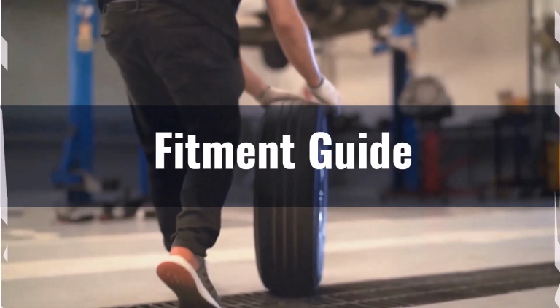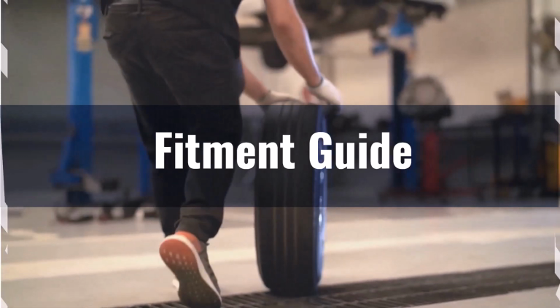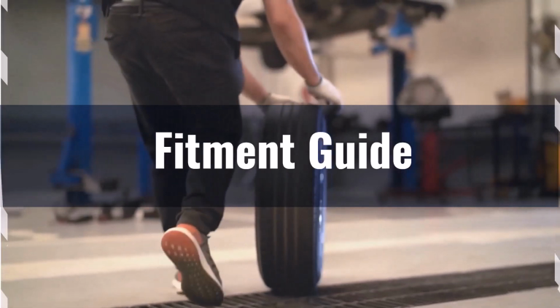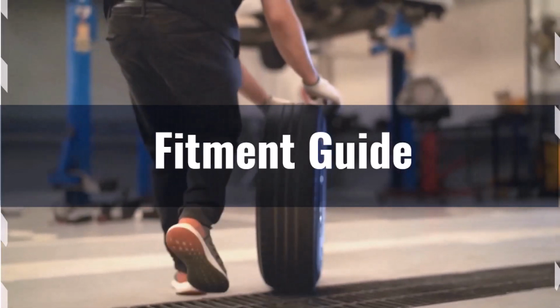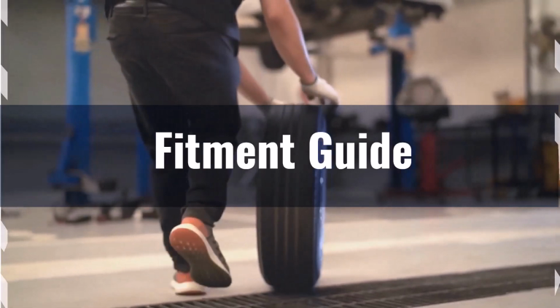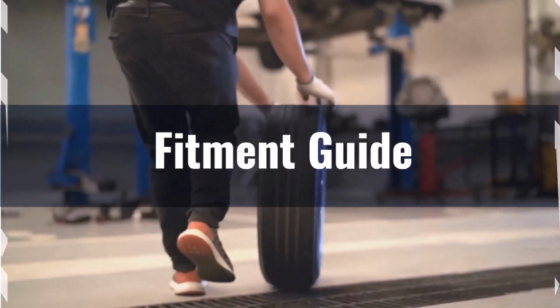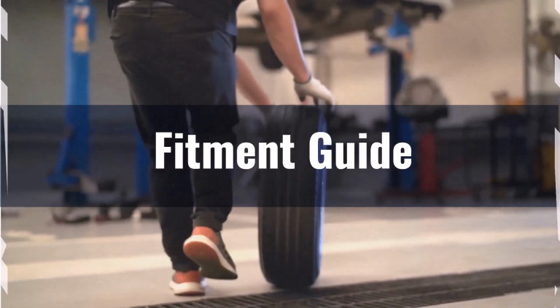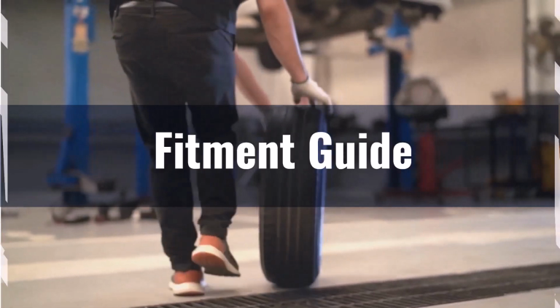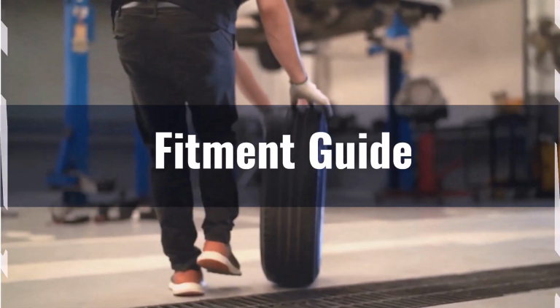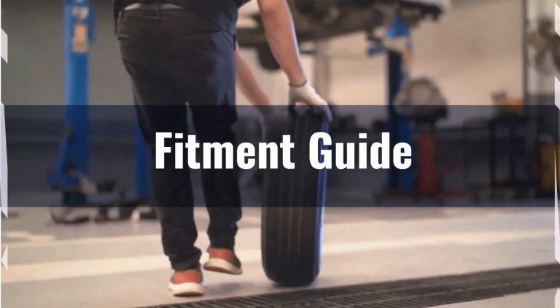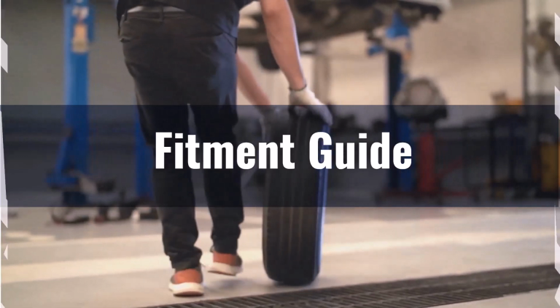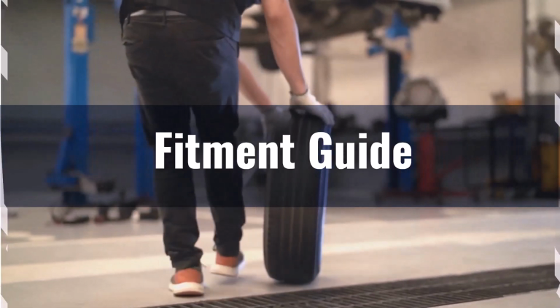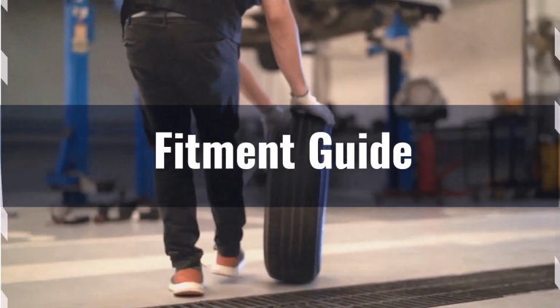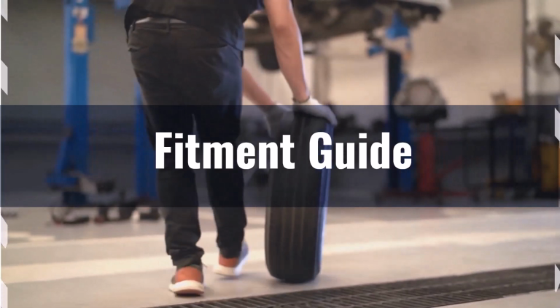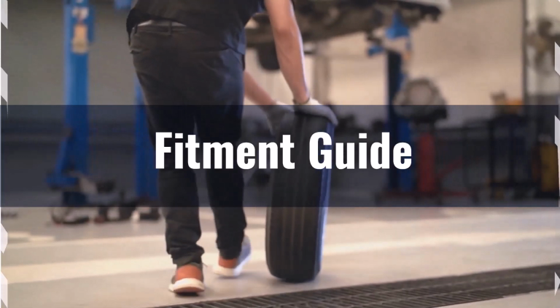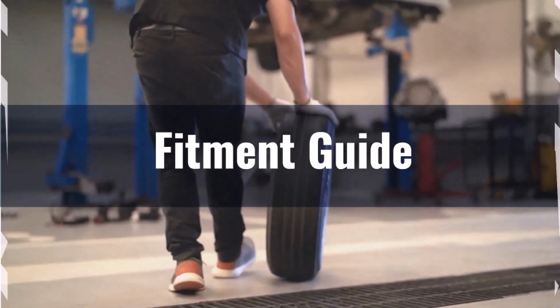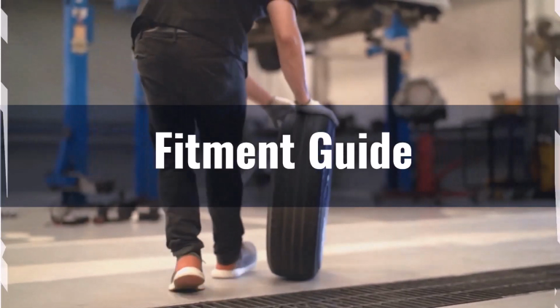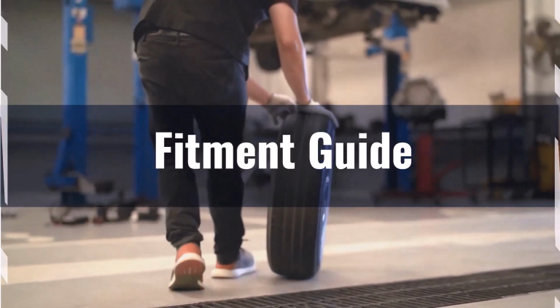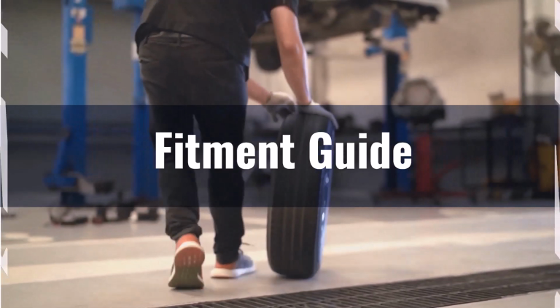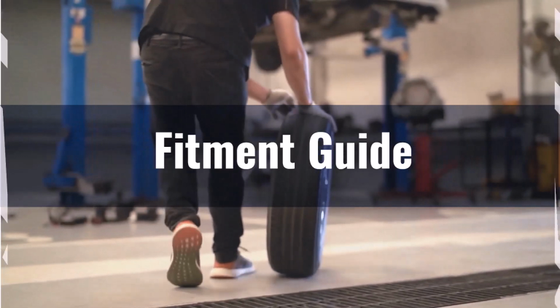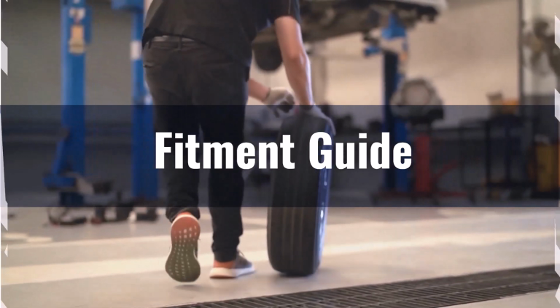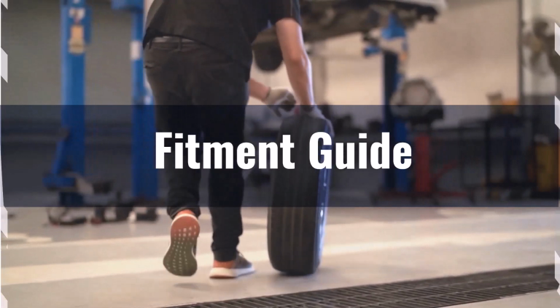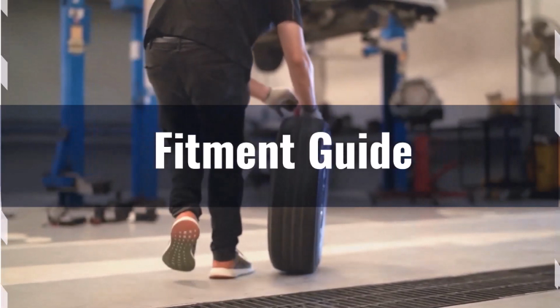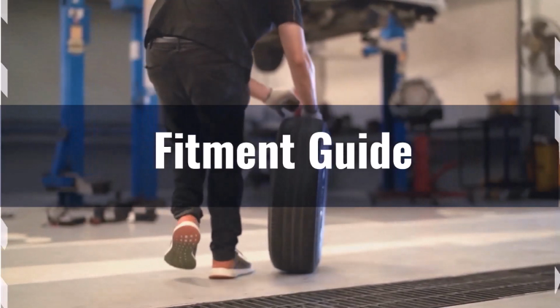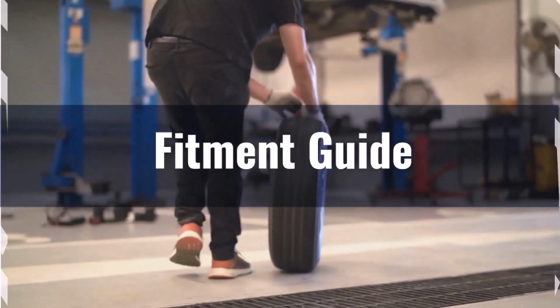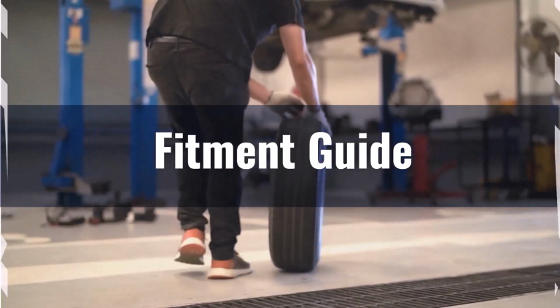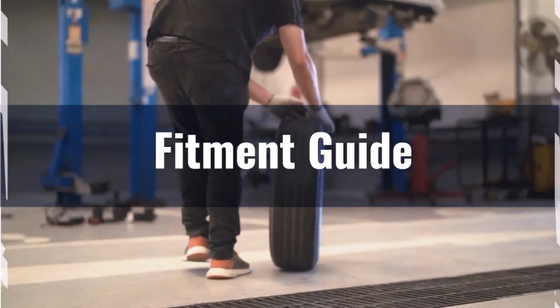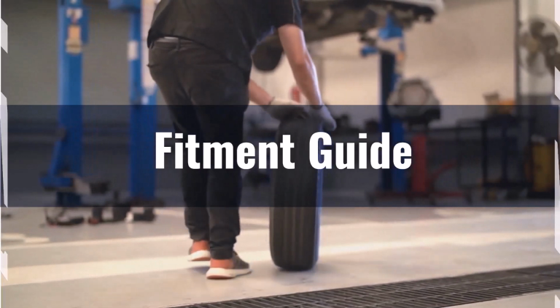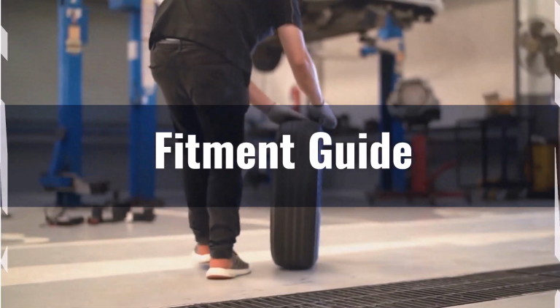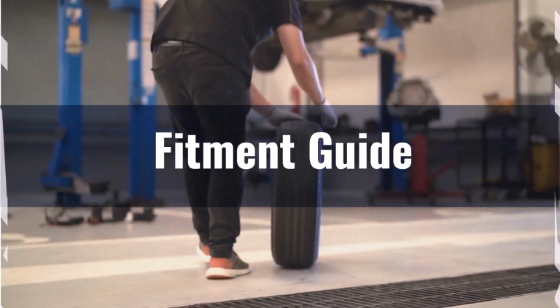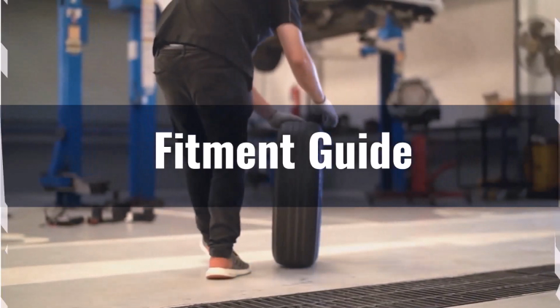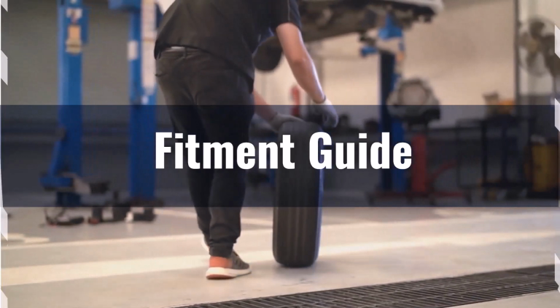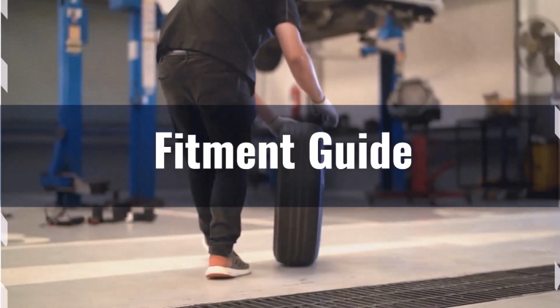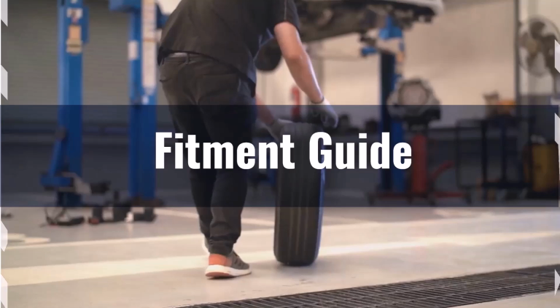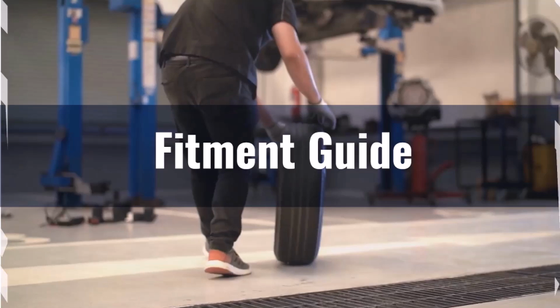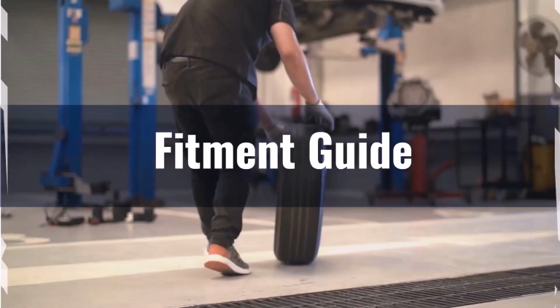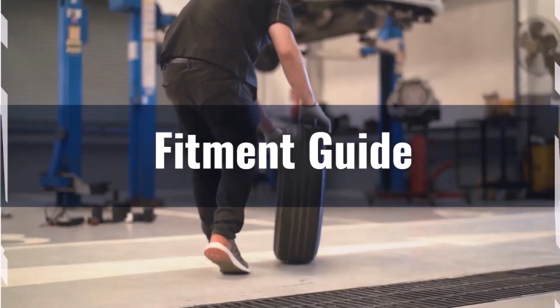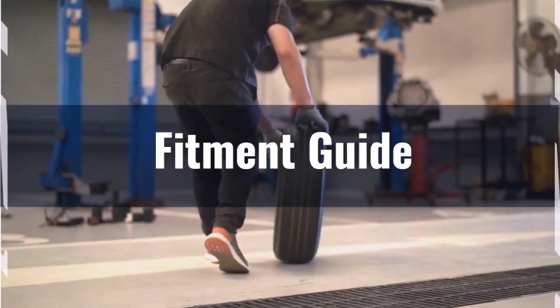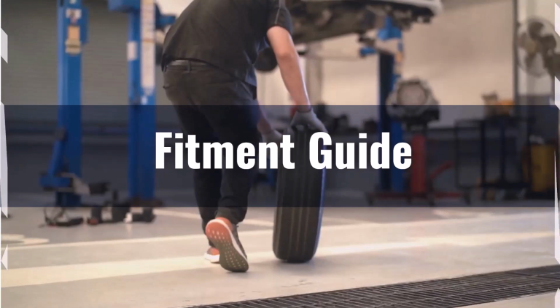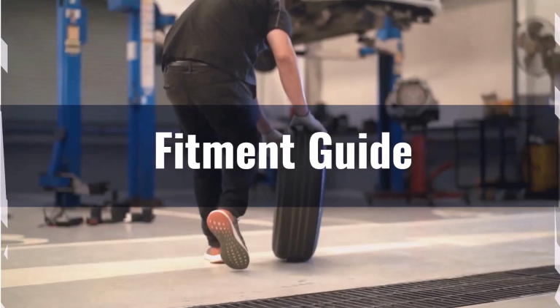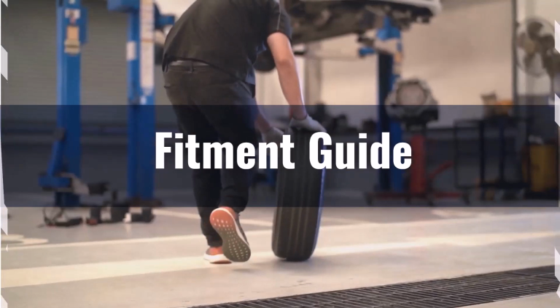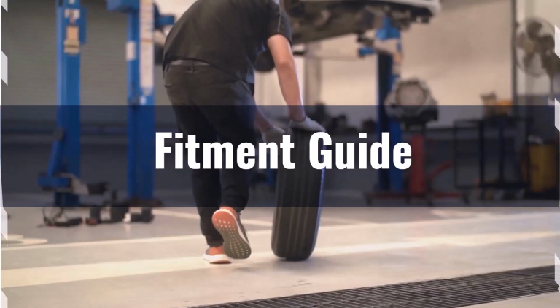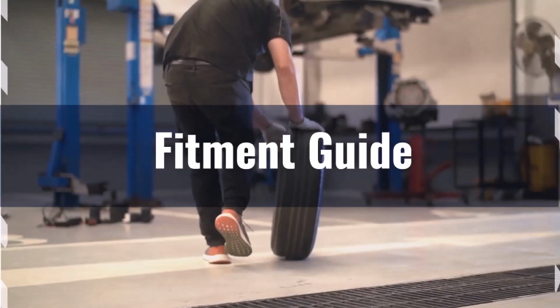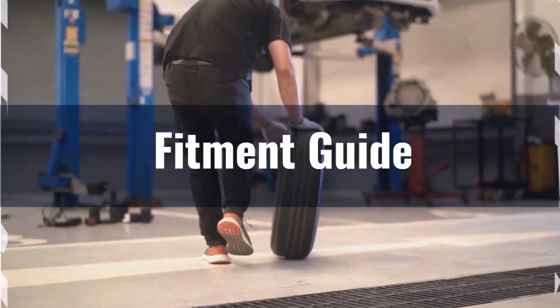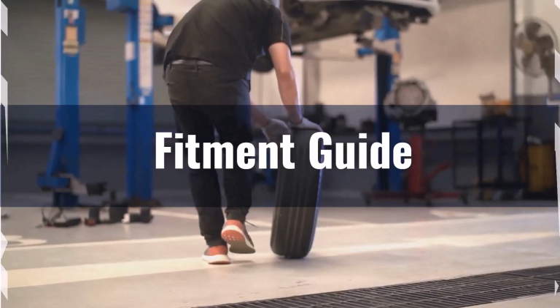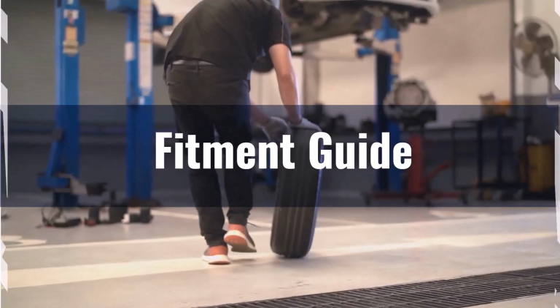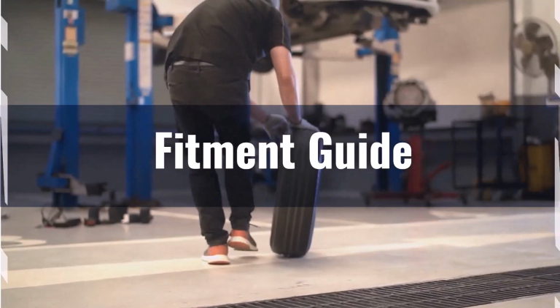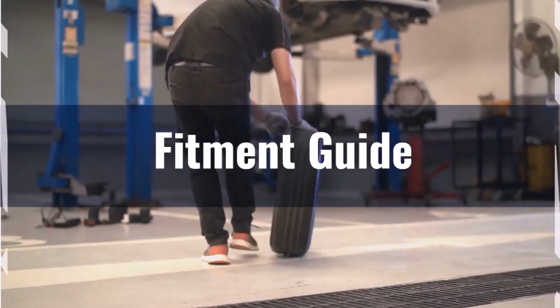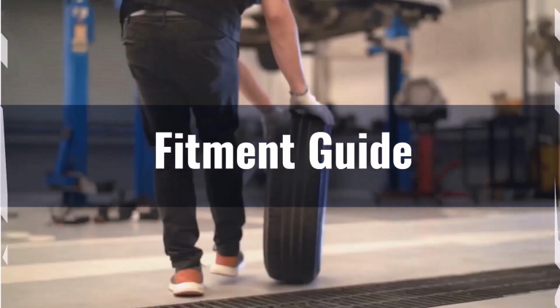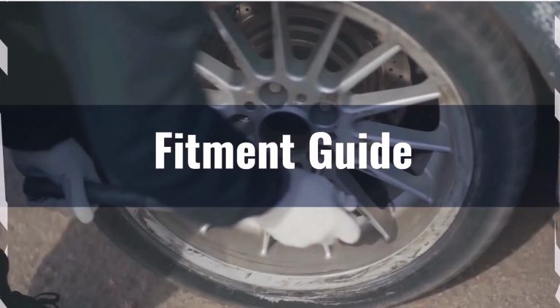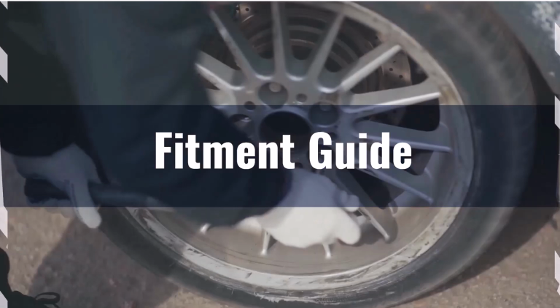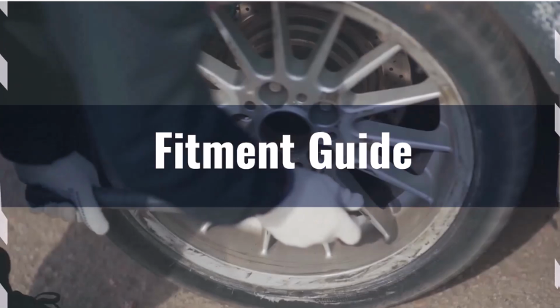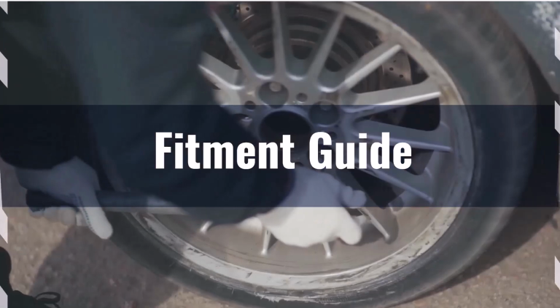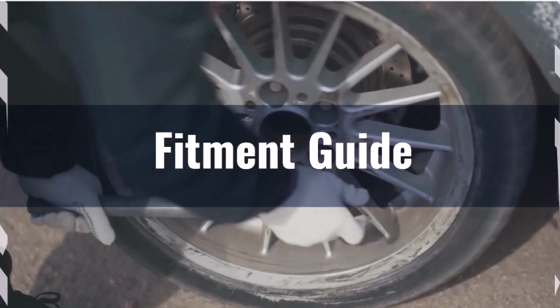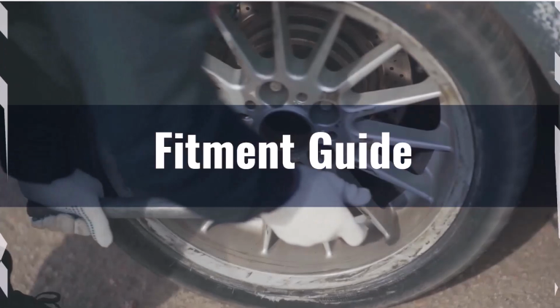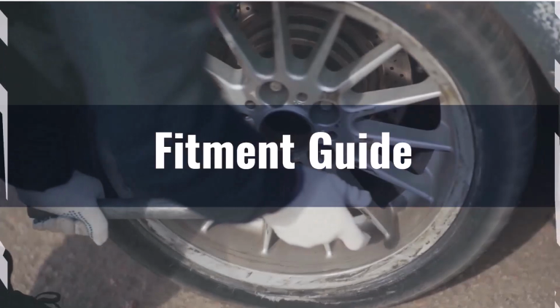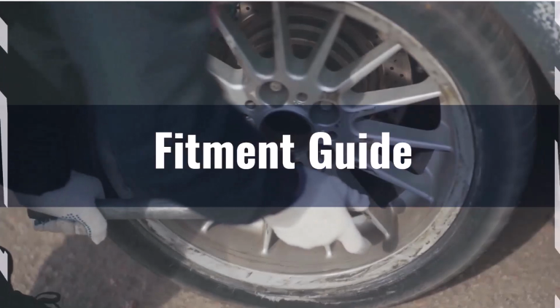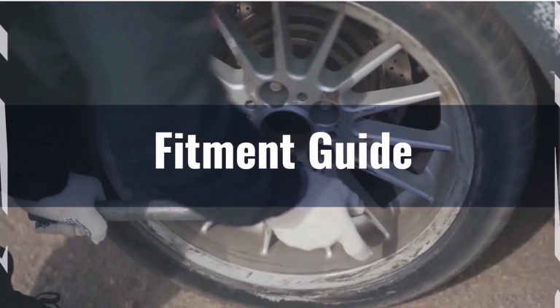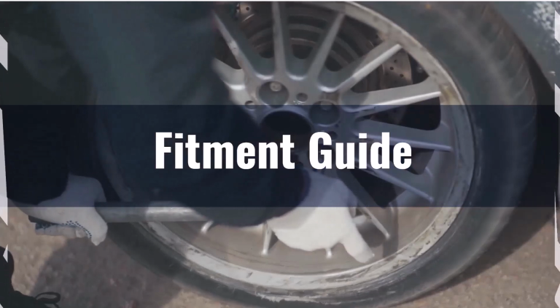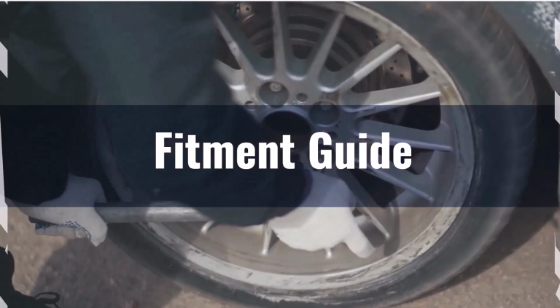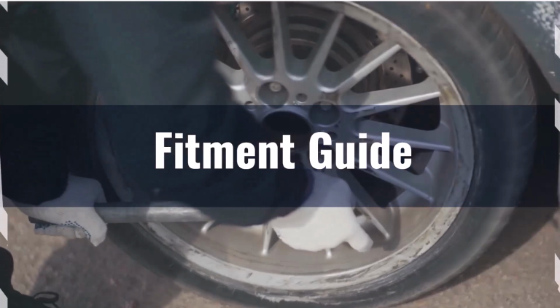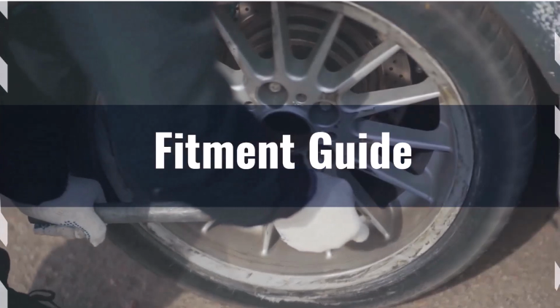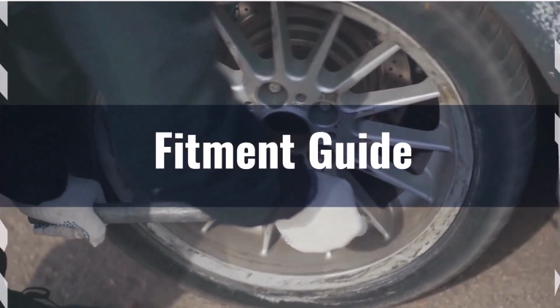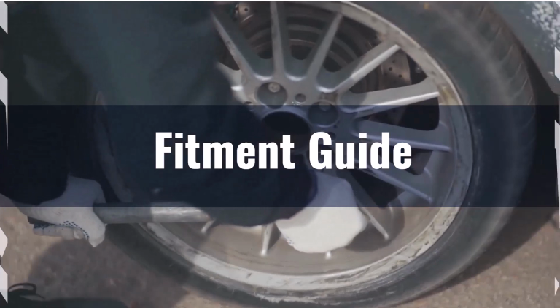You might need to consider modifications like leveling or lift kits to accommodate the larger size and prevent issues like rubbing.